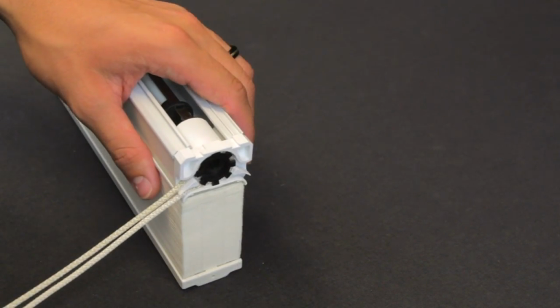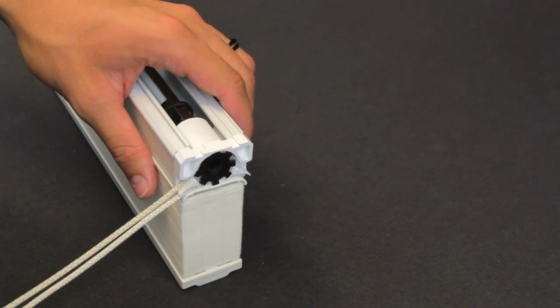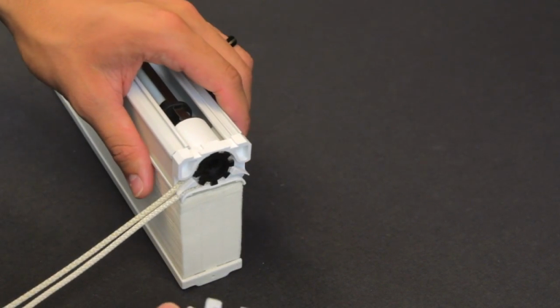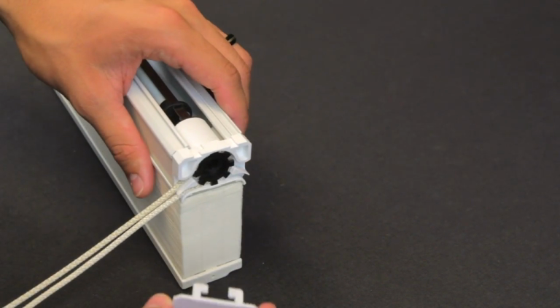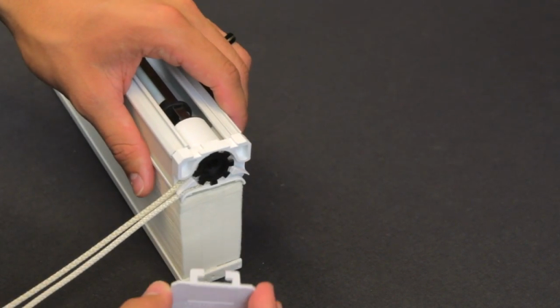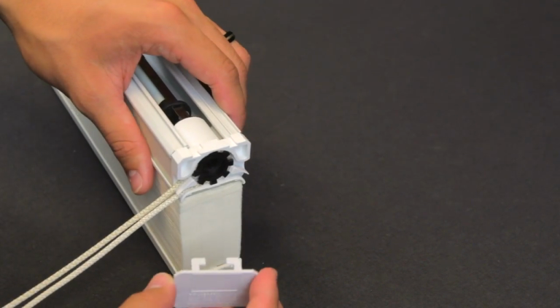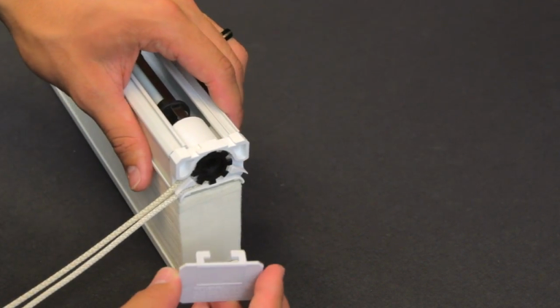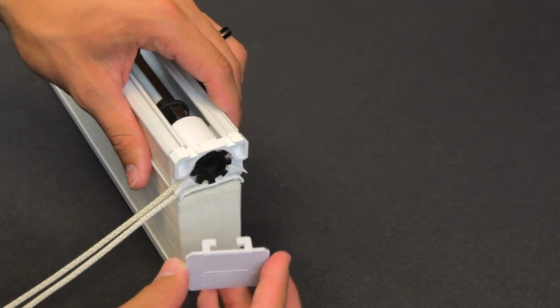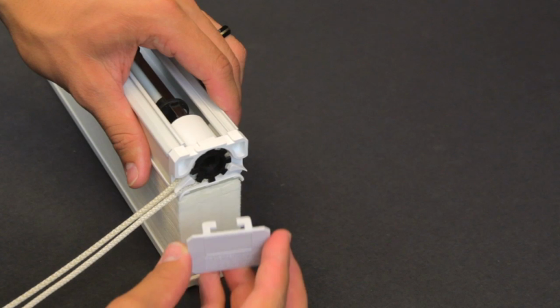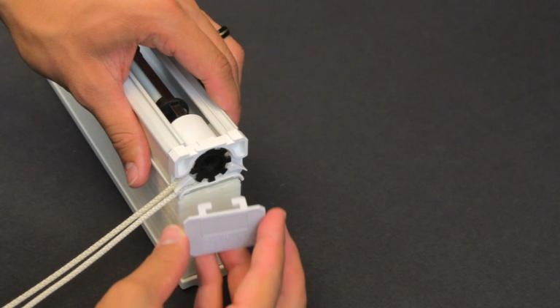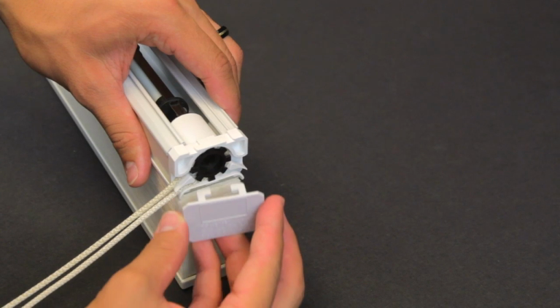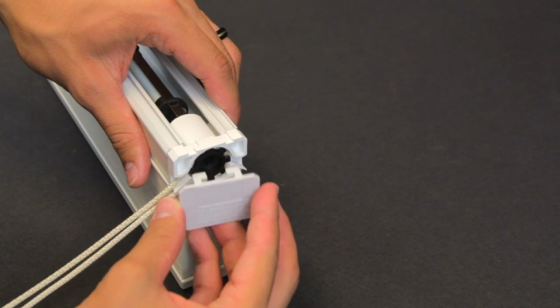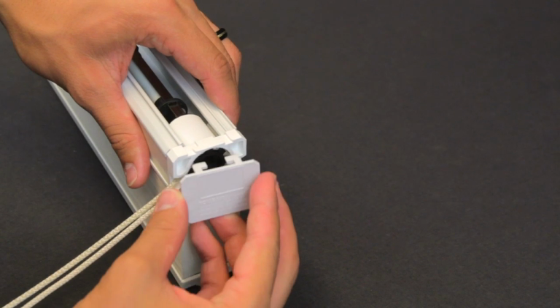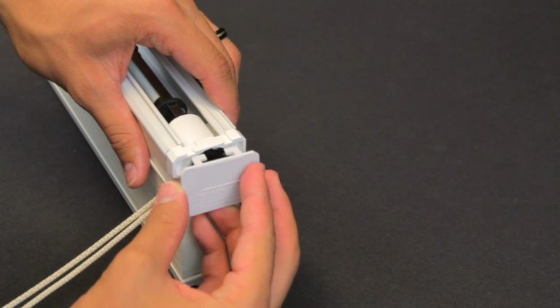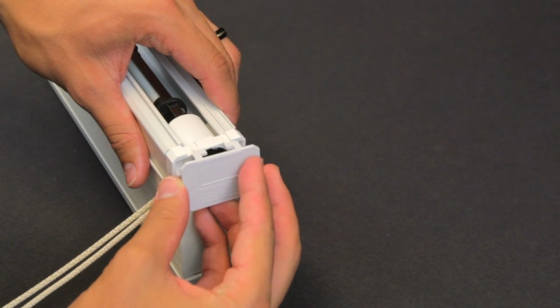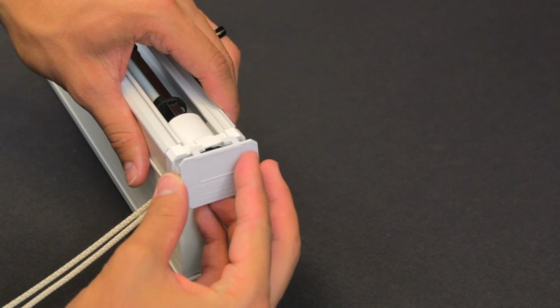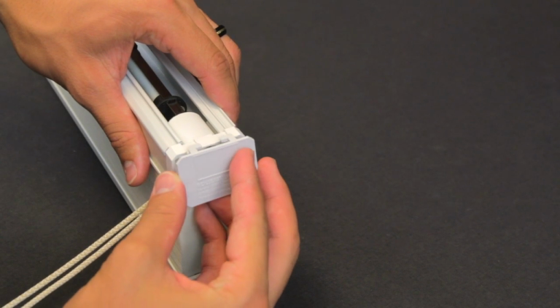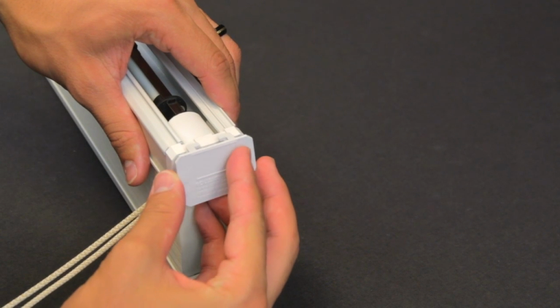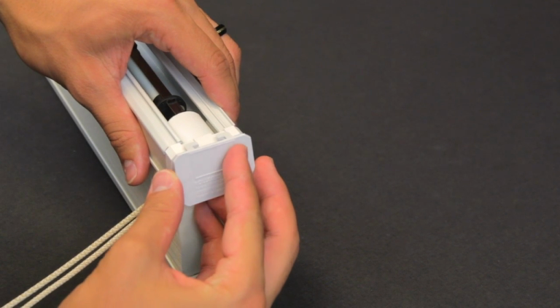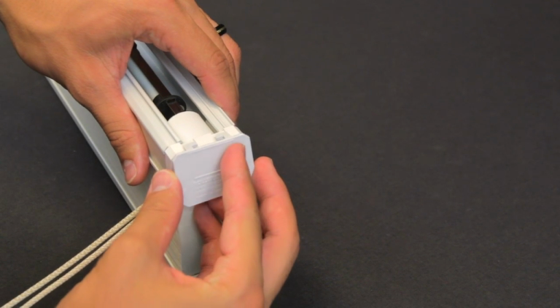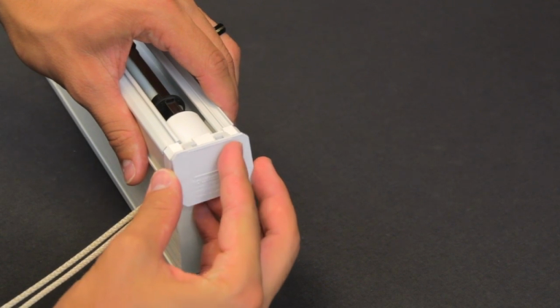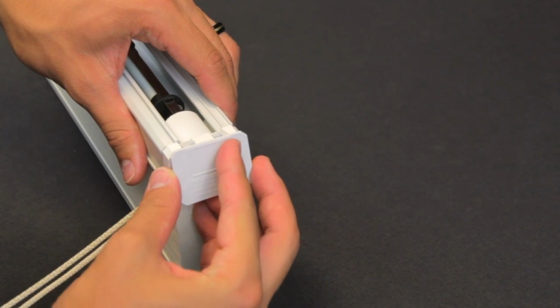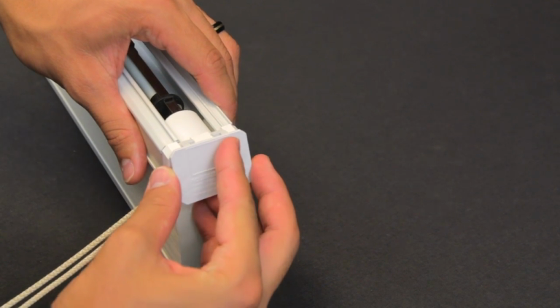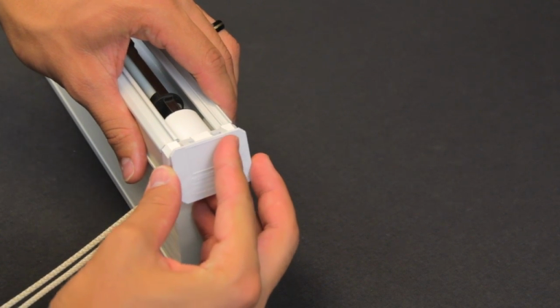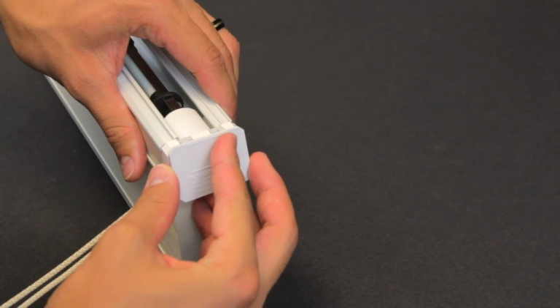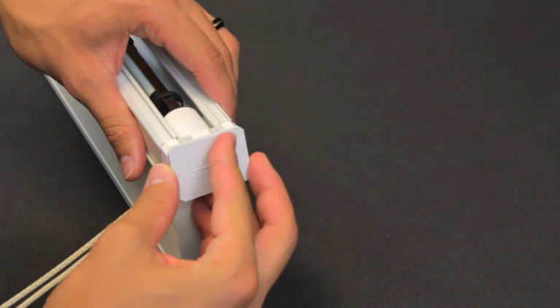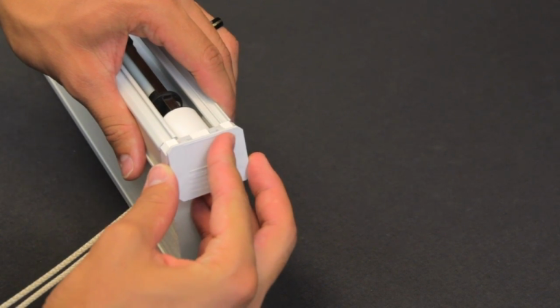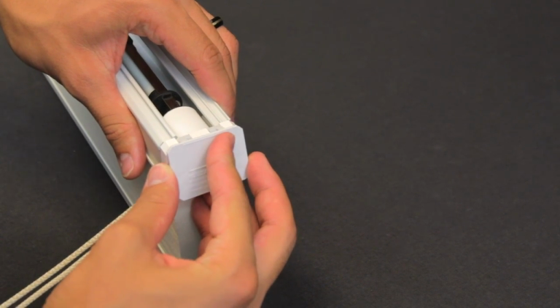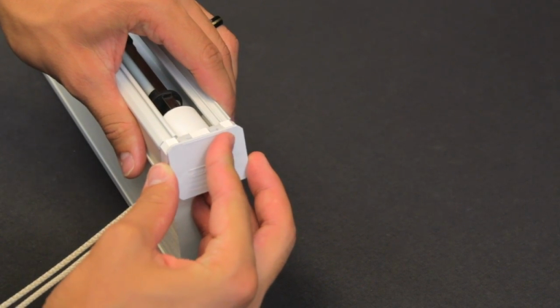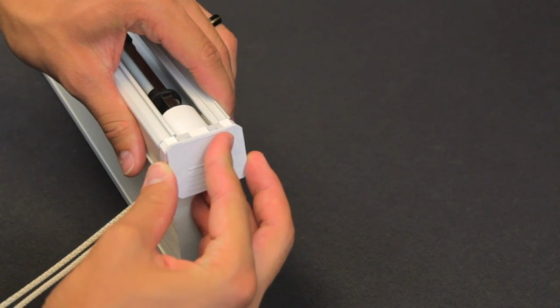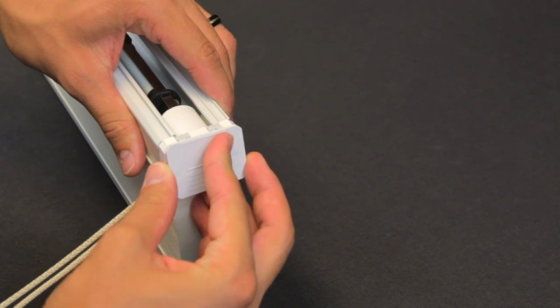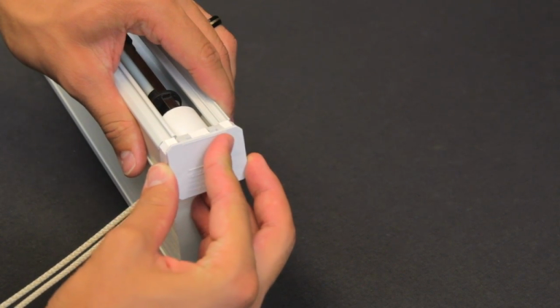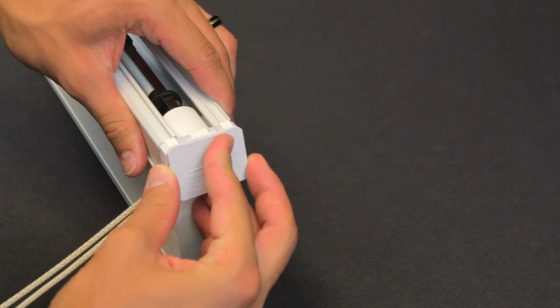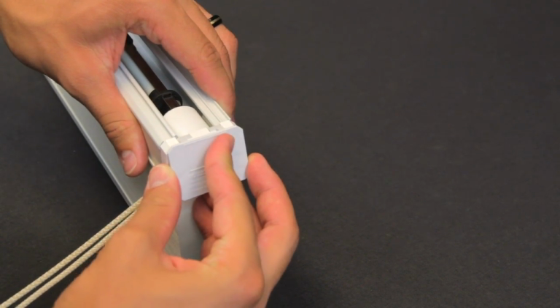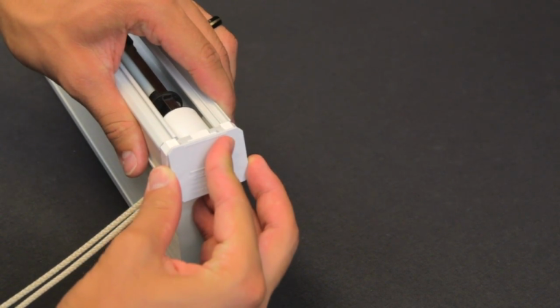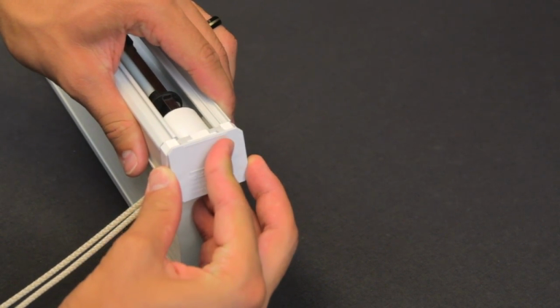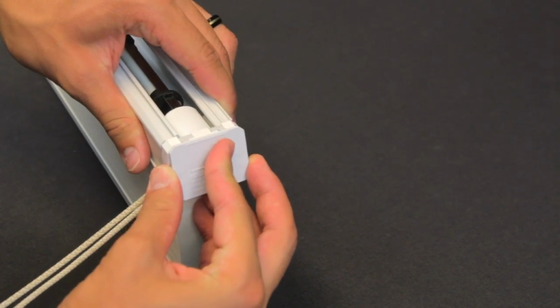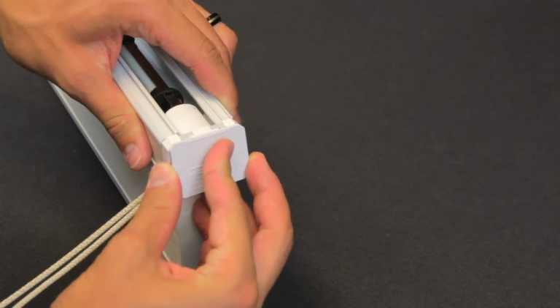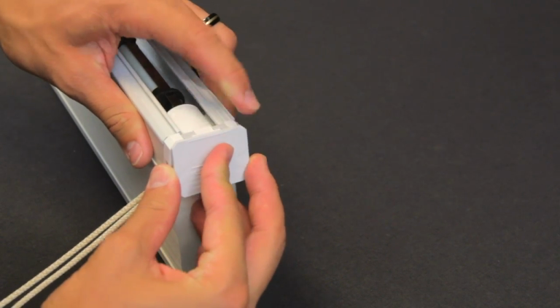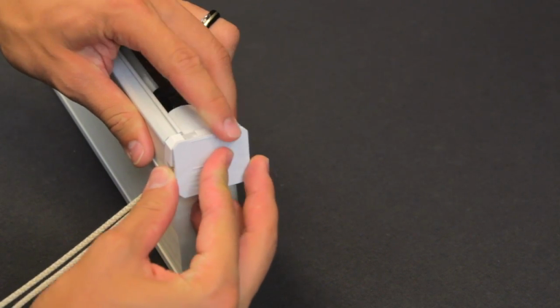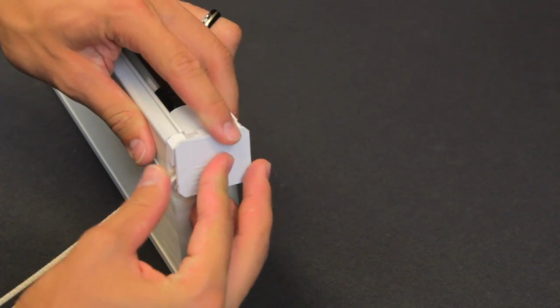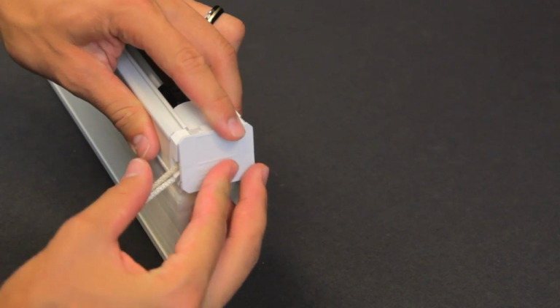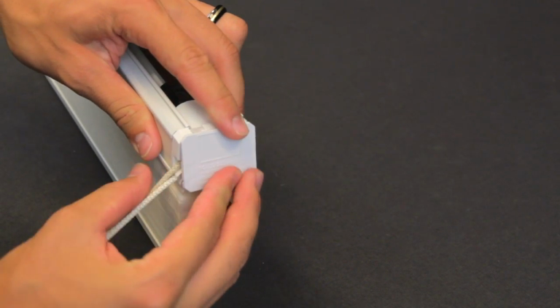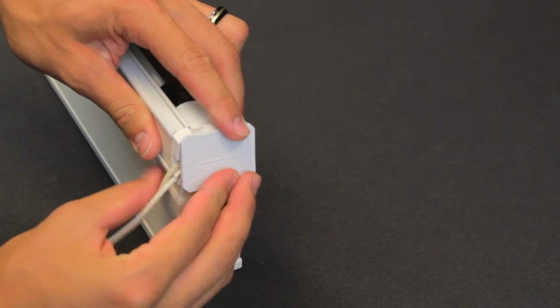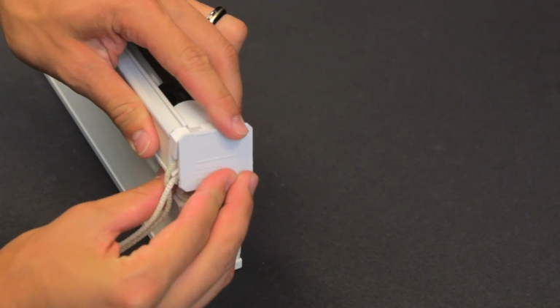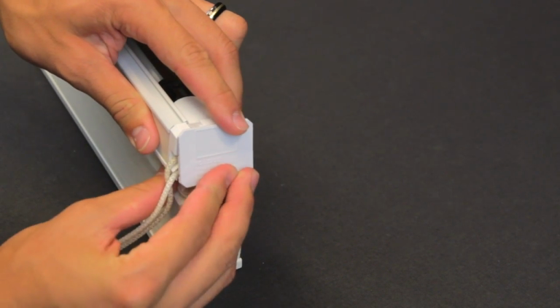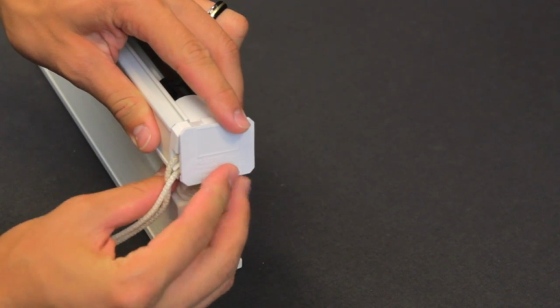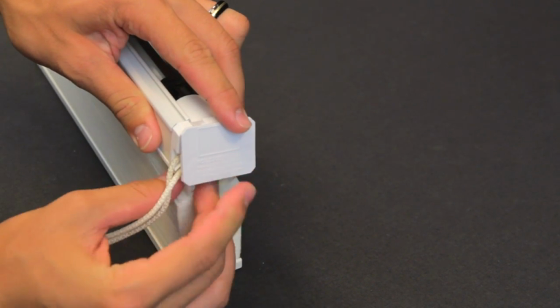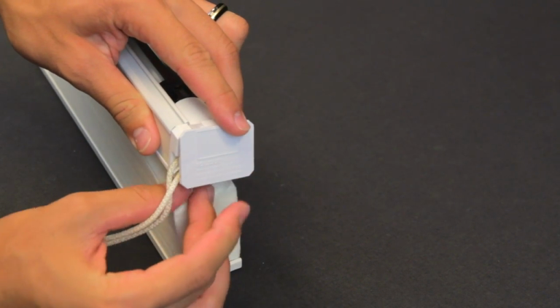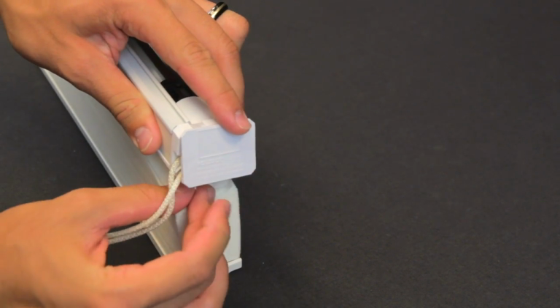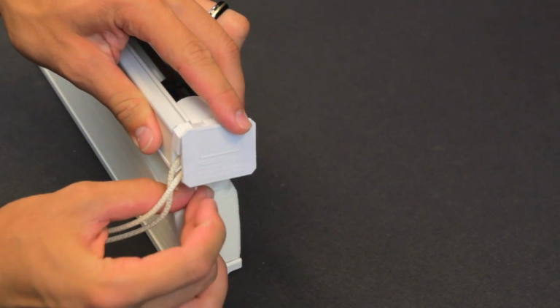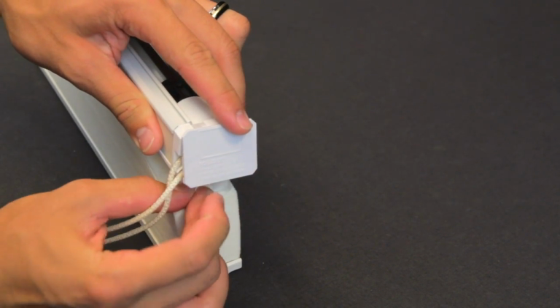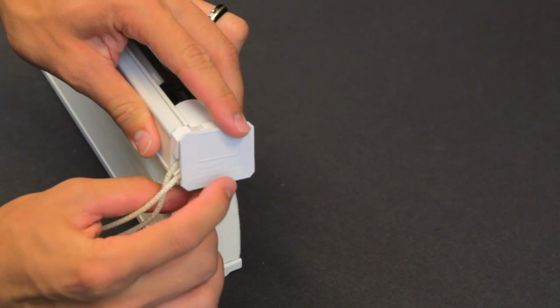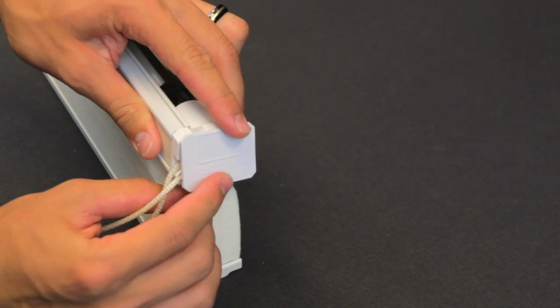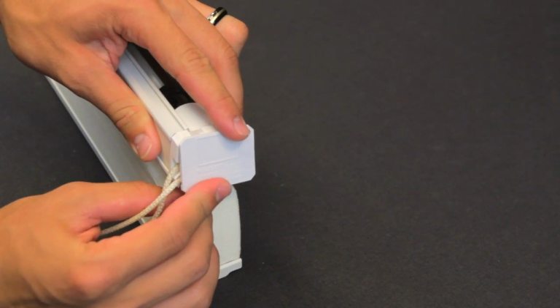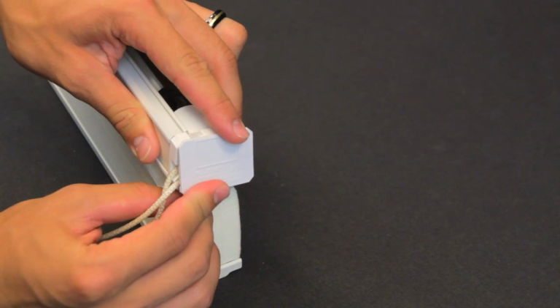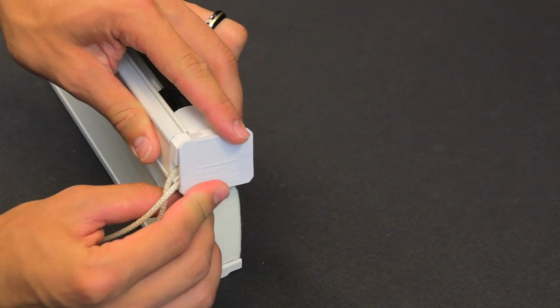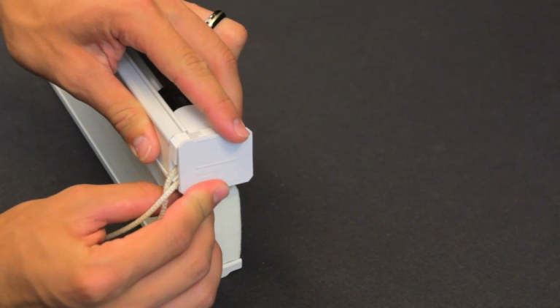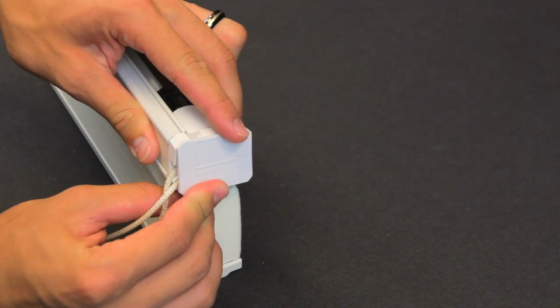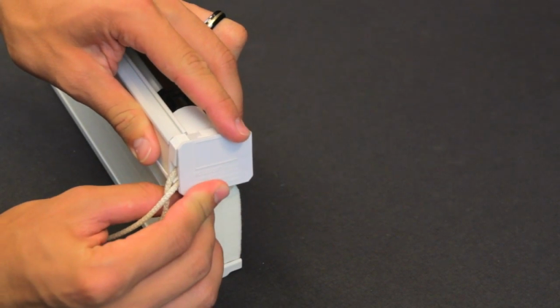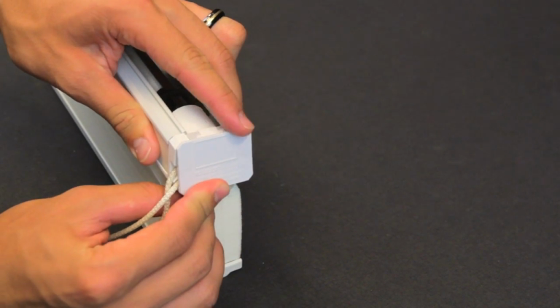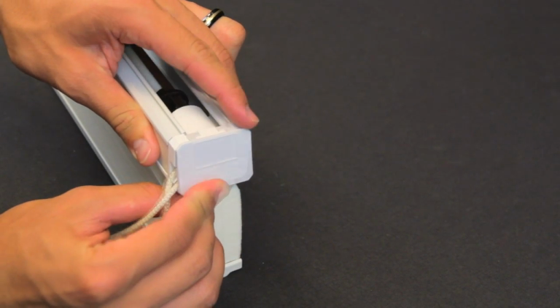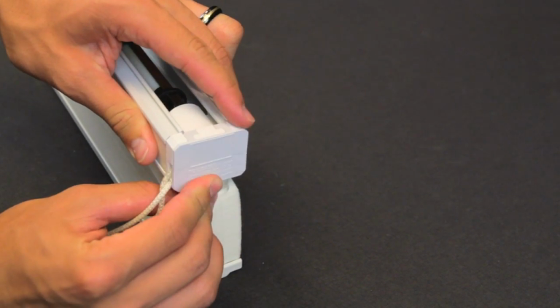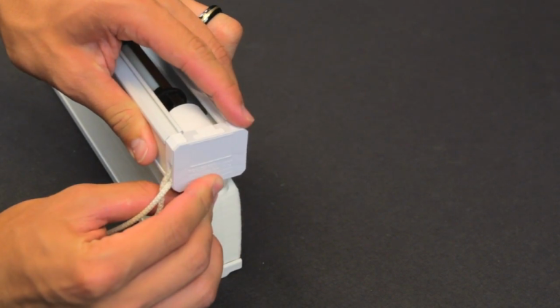Replace the cap by seating the tabs on the top first, then push it down to seat the bottom.